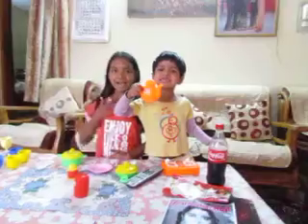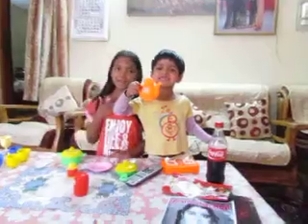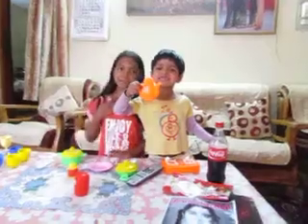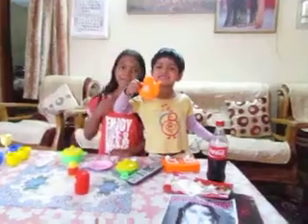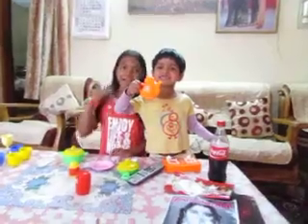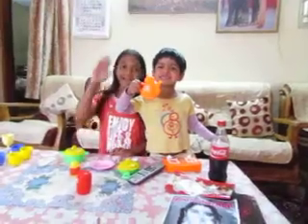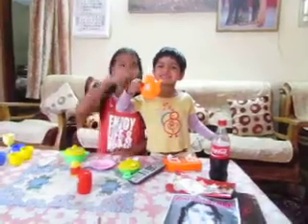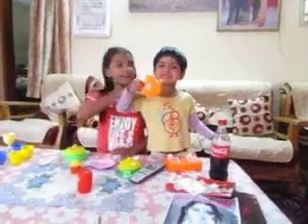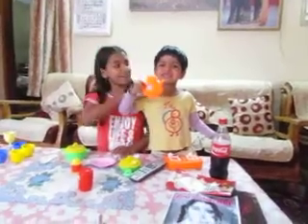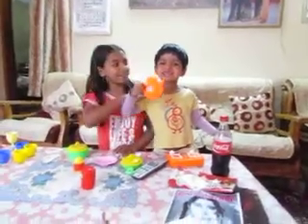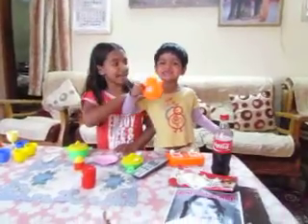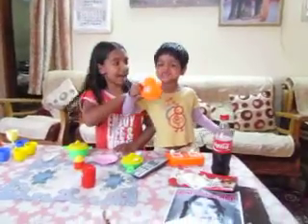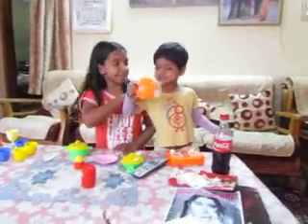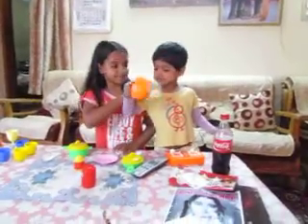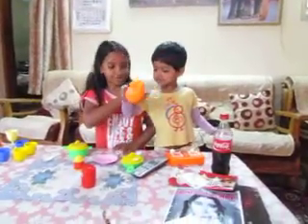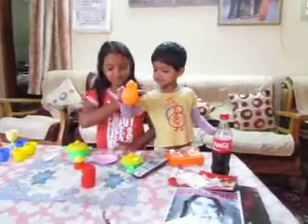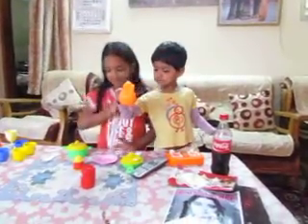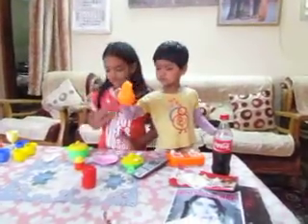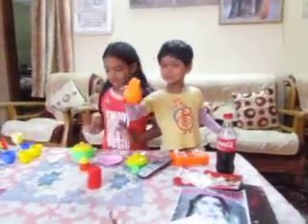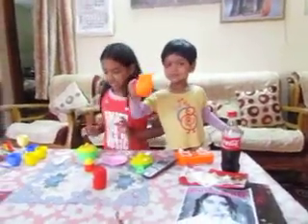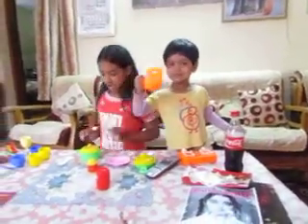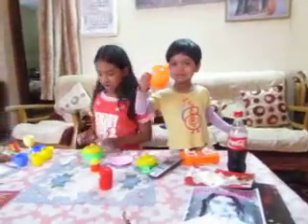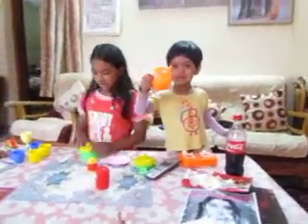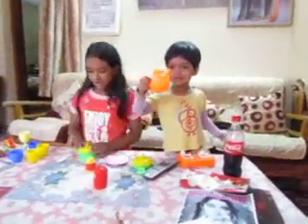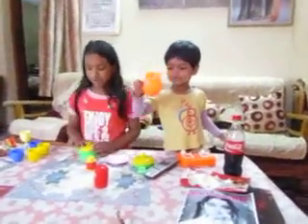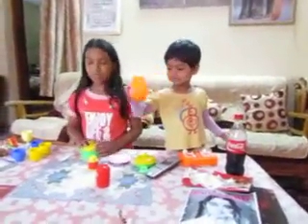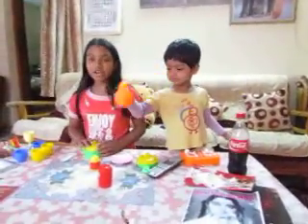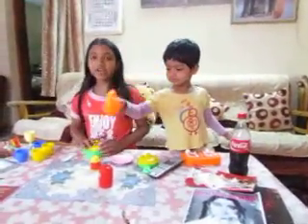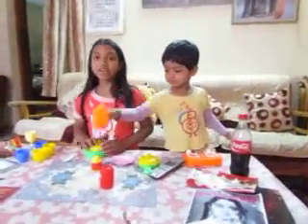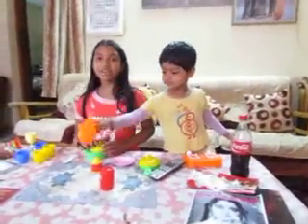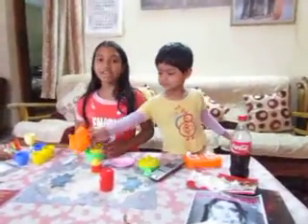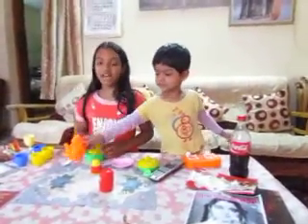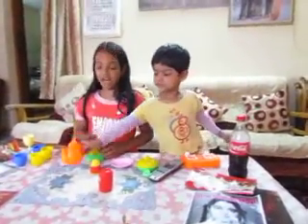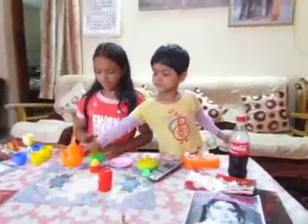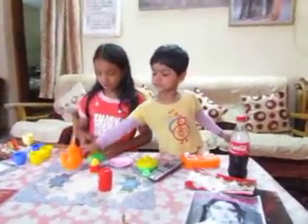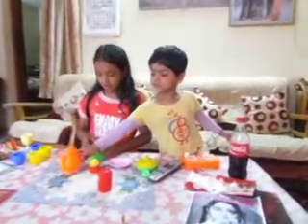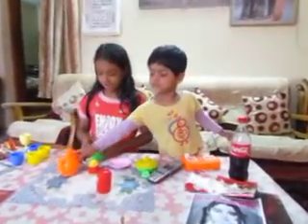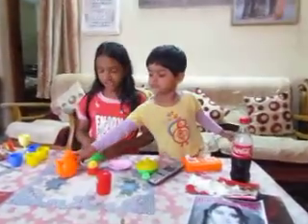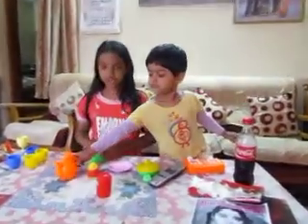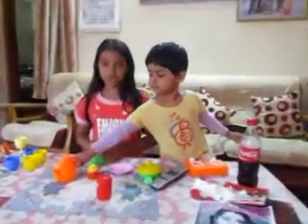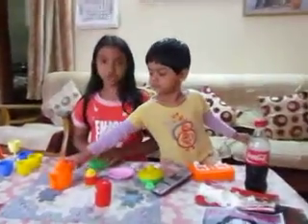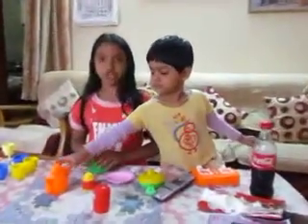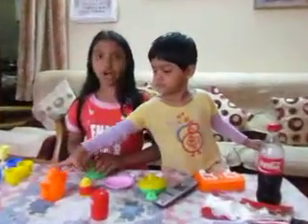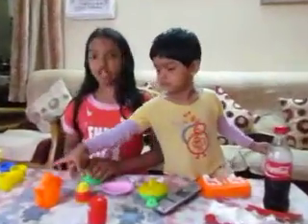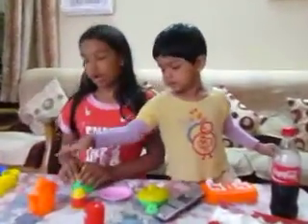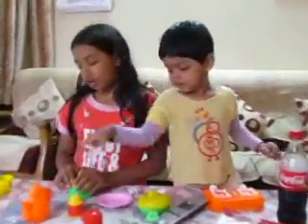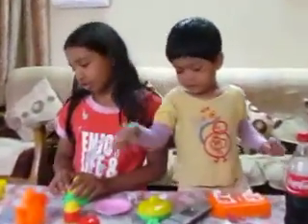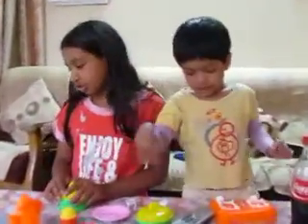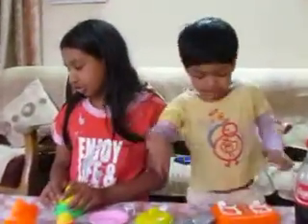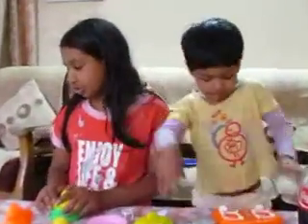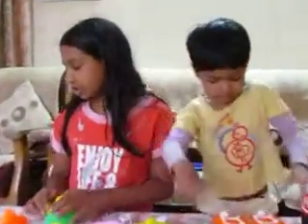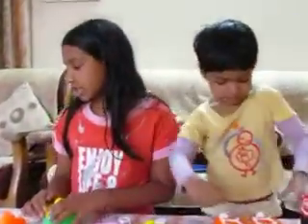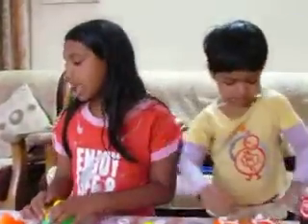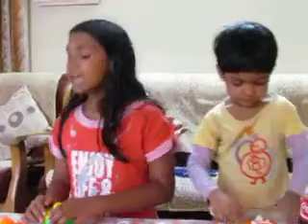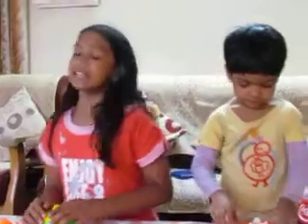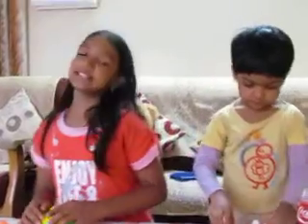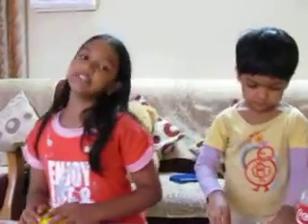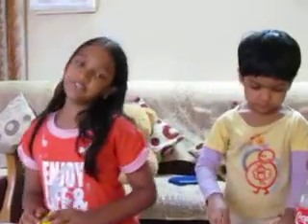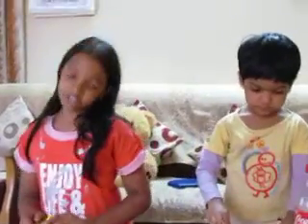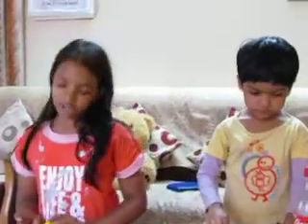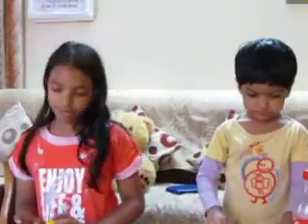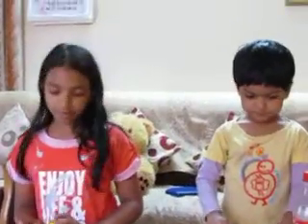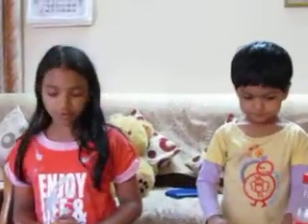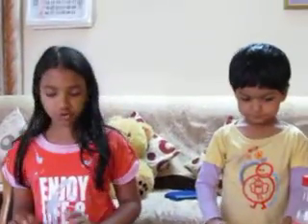My name is Megha, her name is Achoo. So now I am going to make a juice called orange juice. It is a different type of juice.